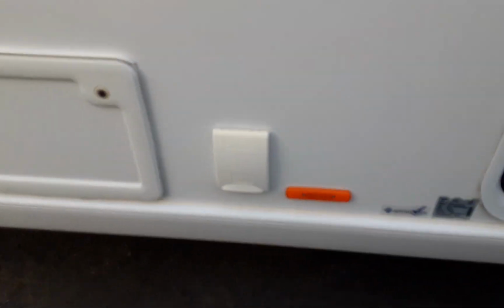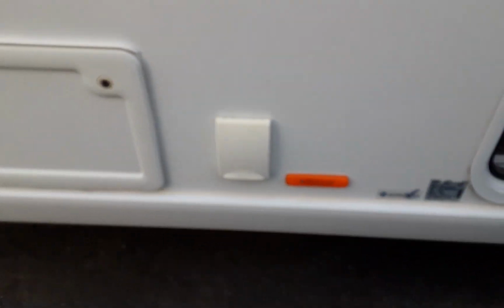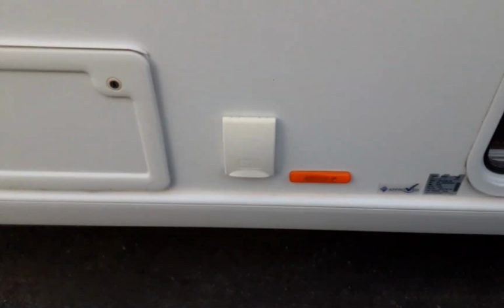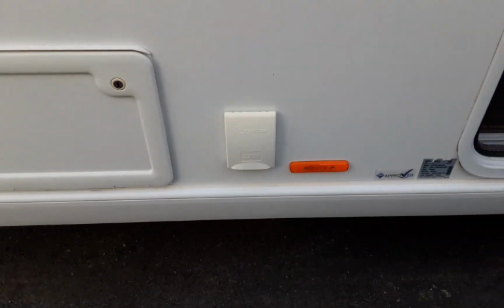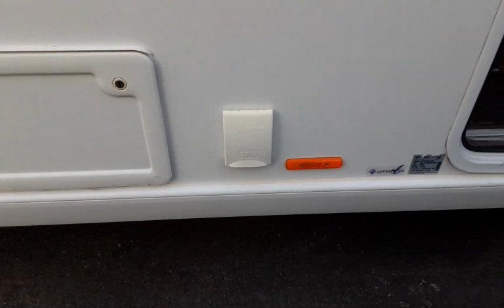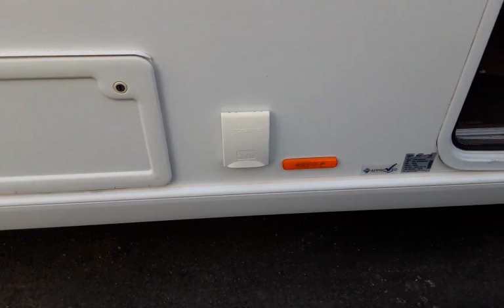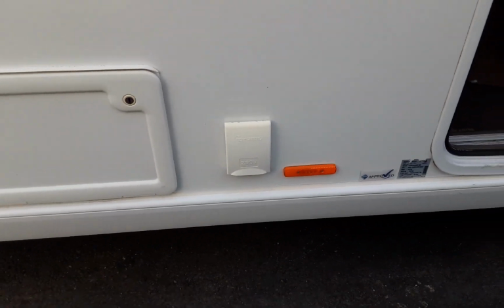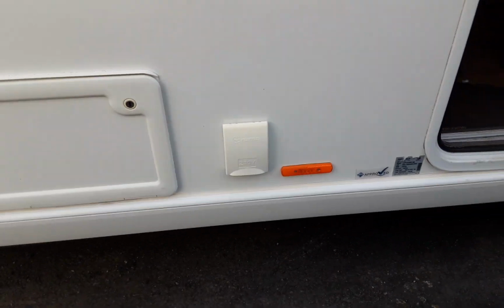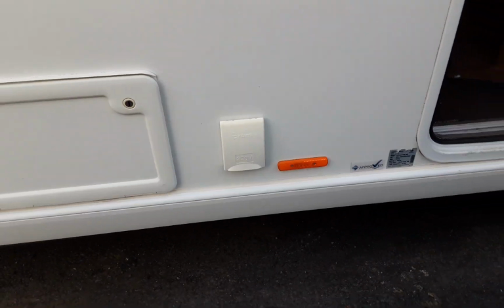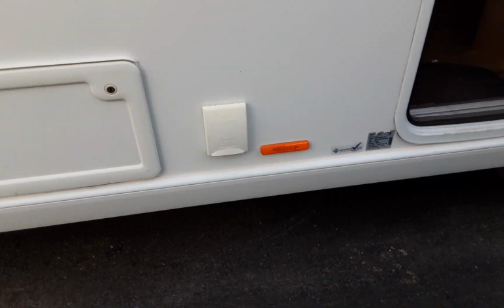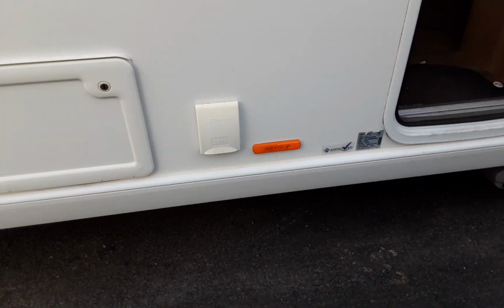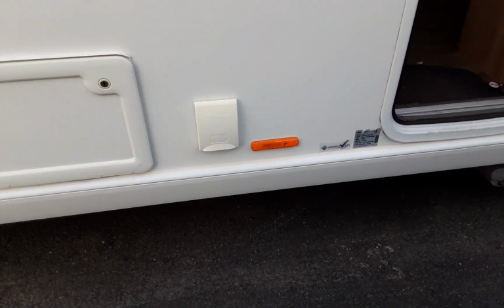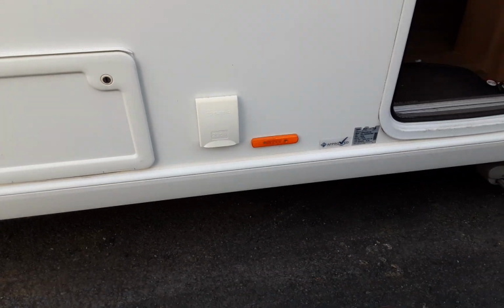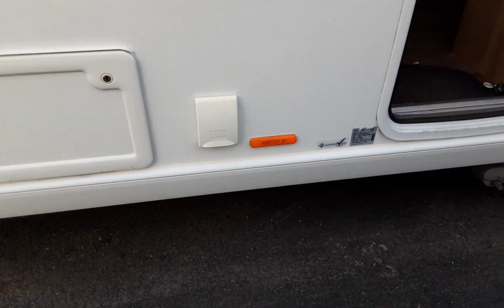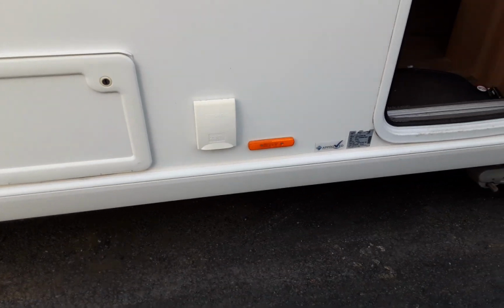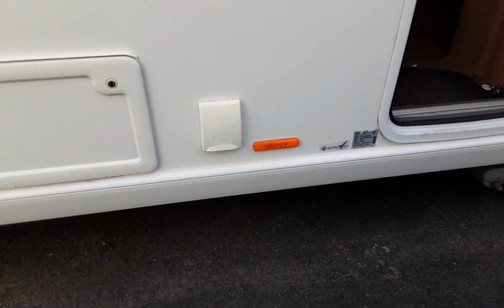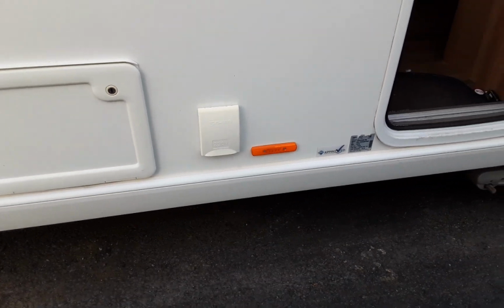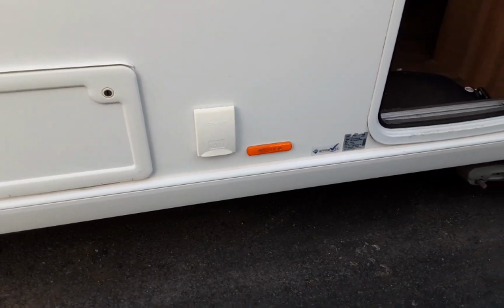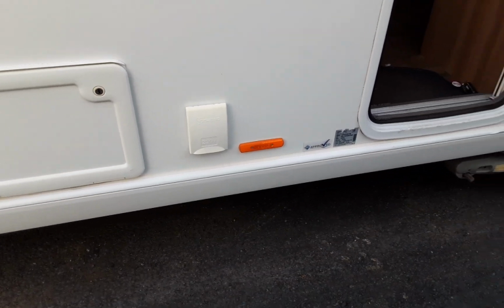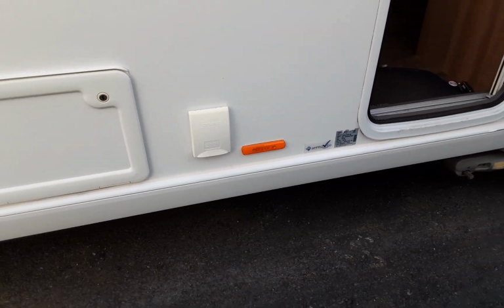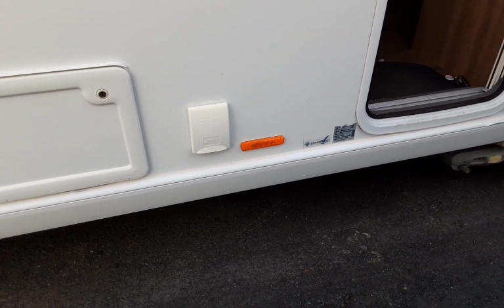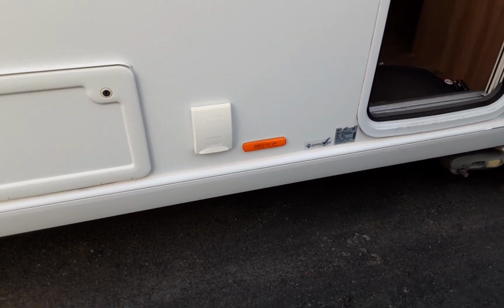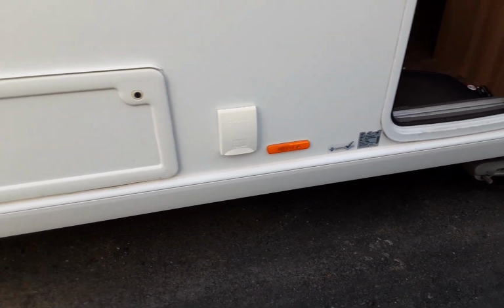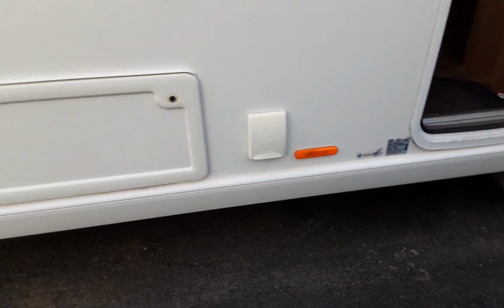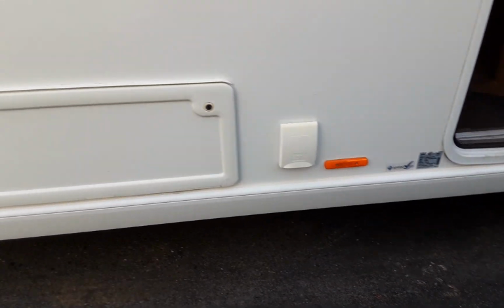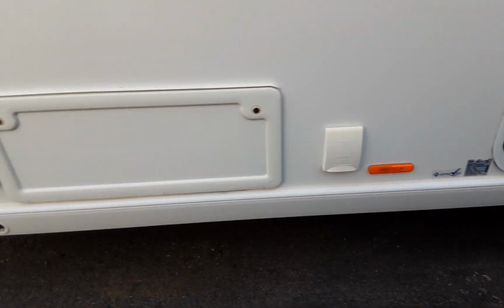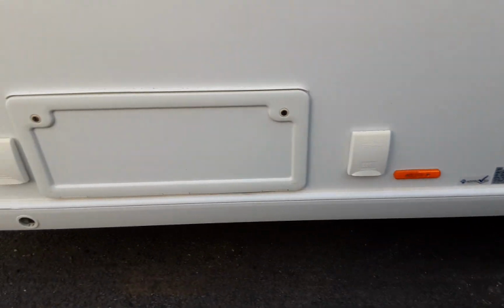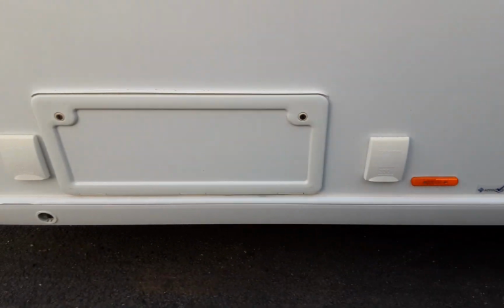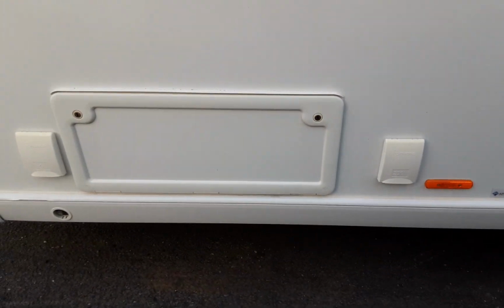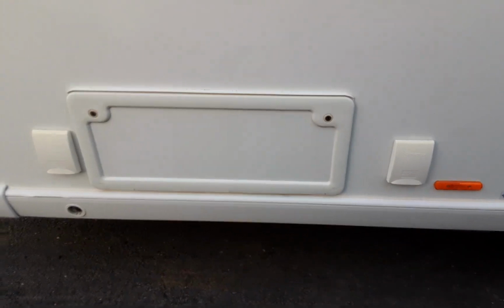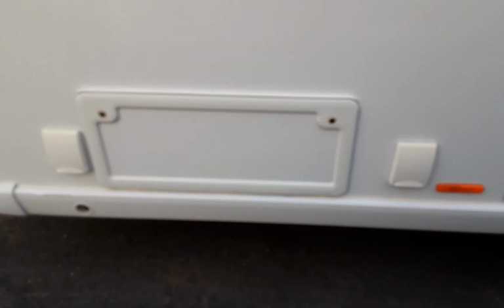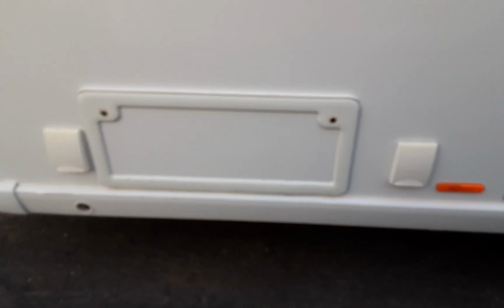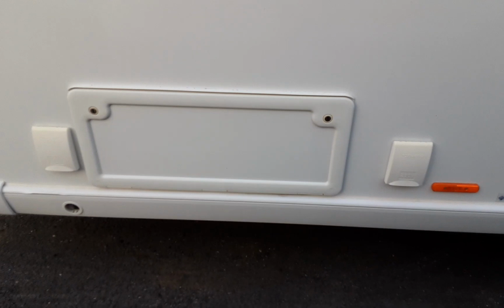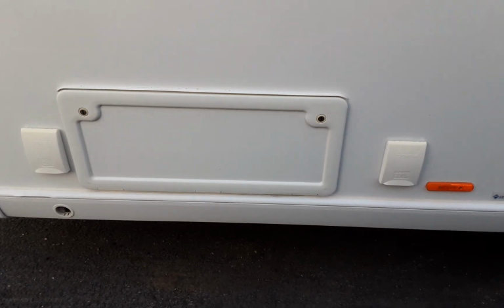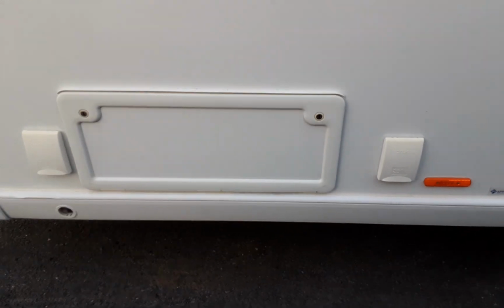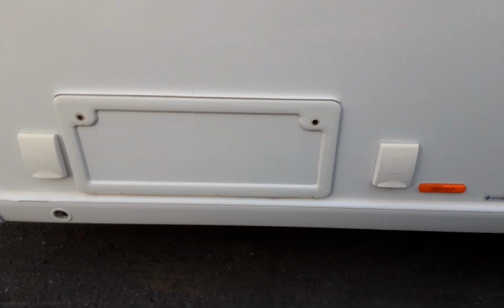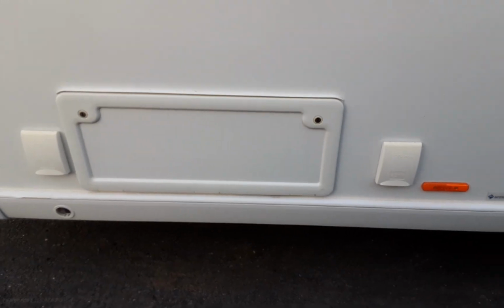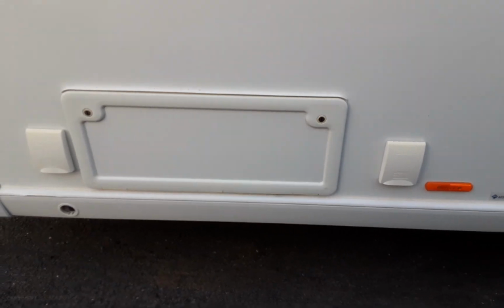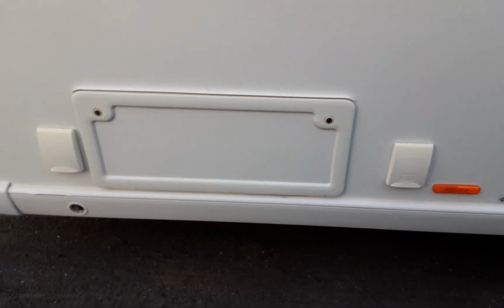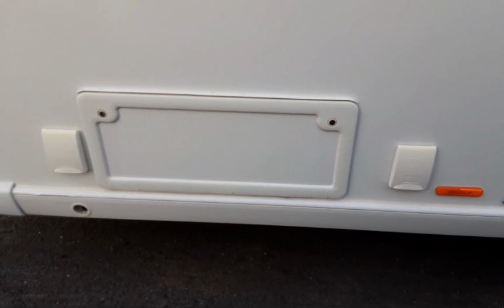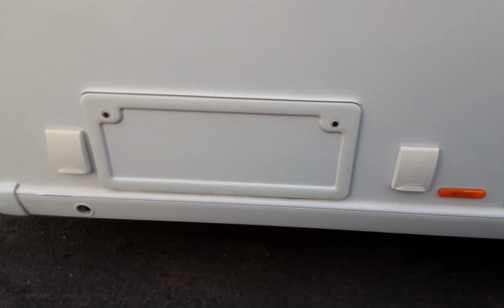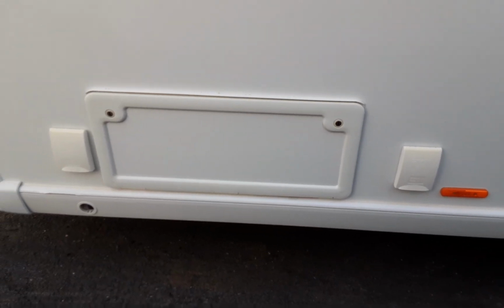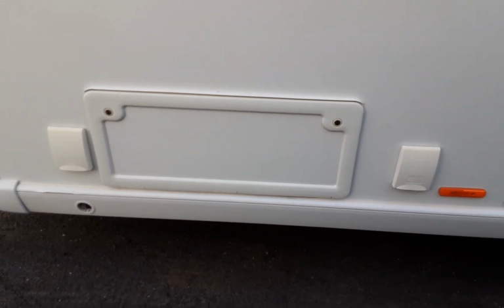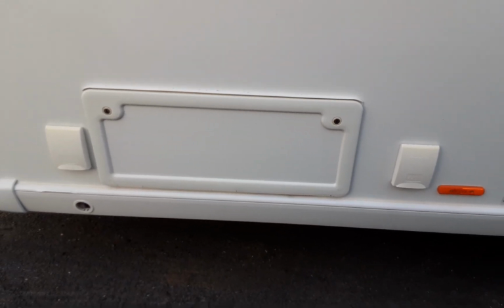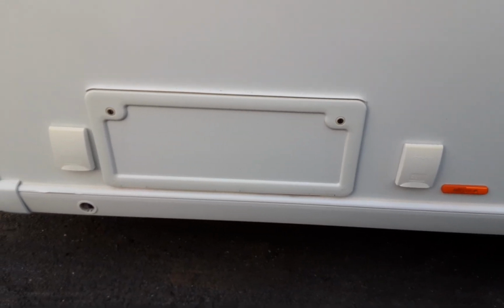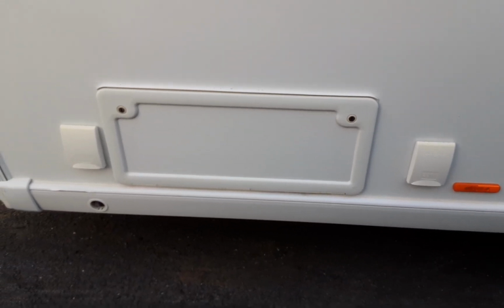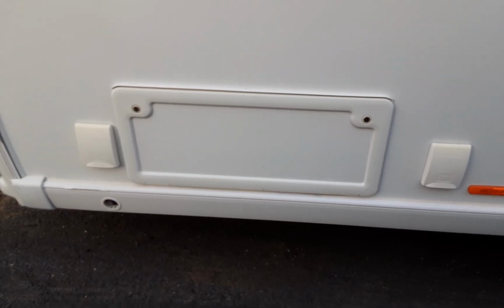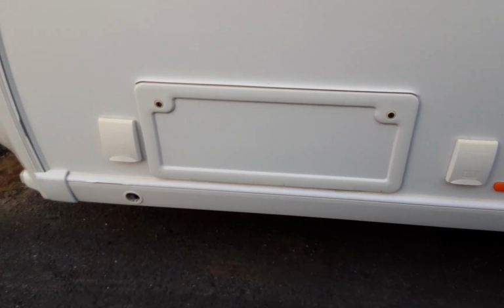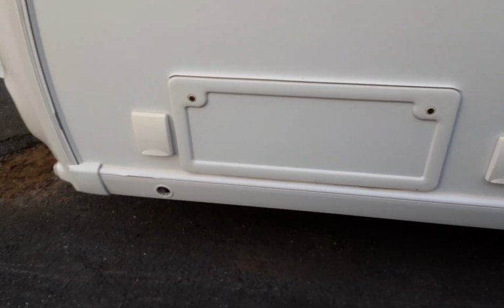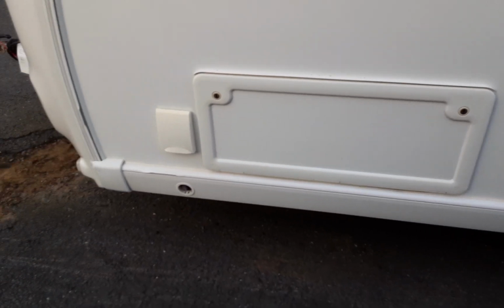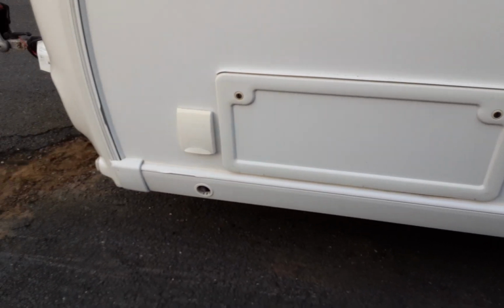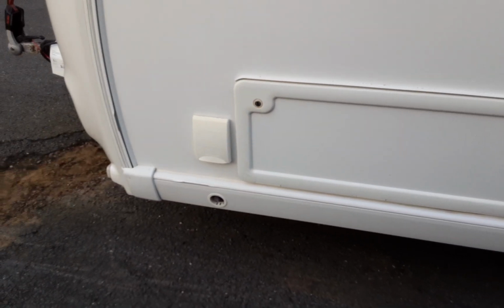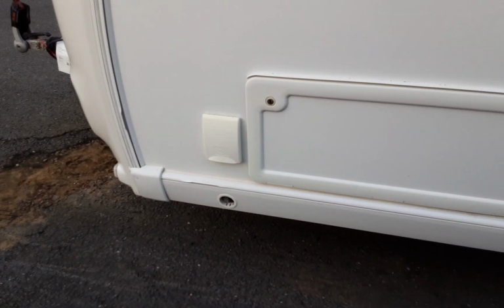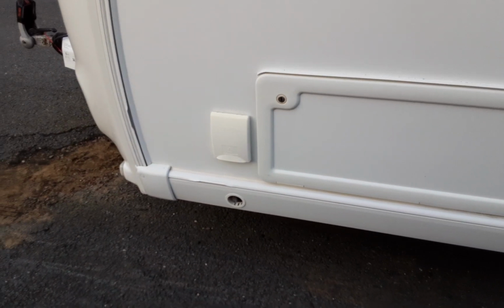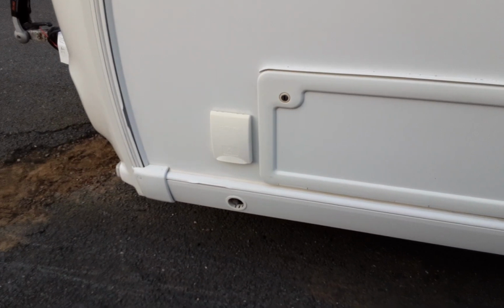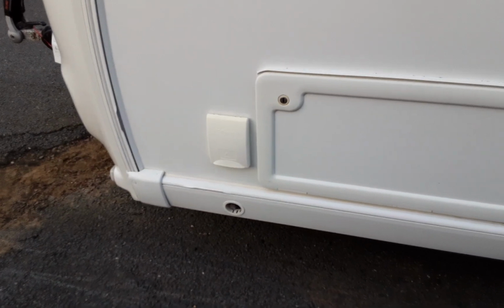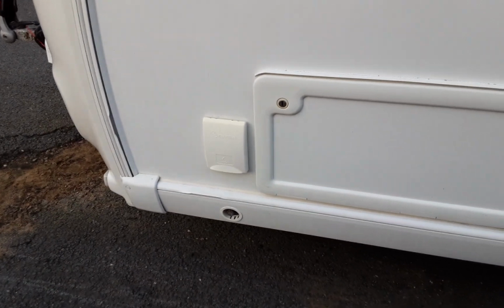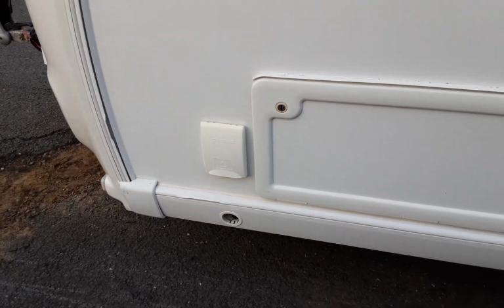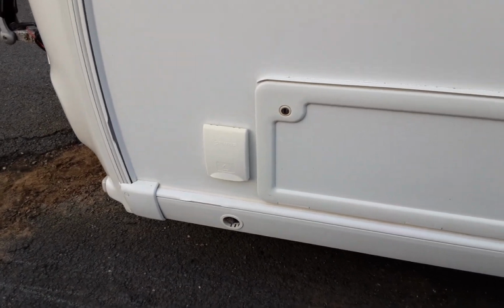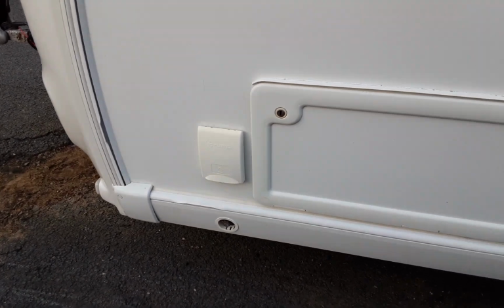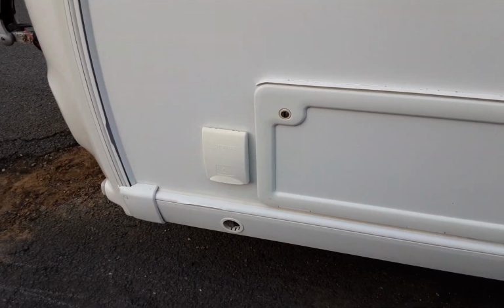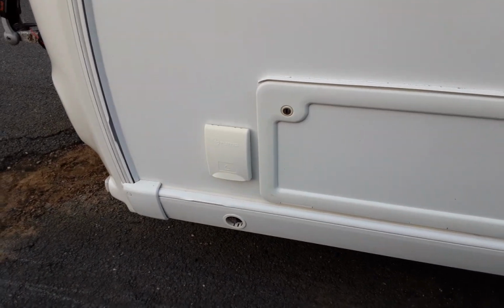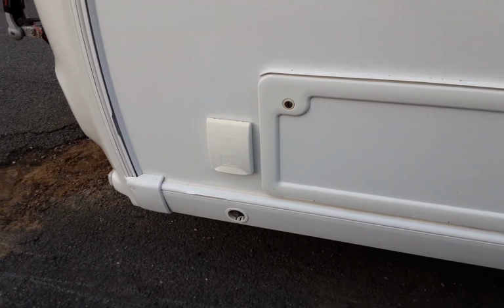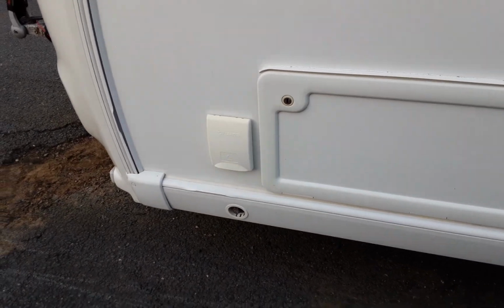There are two 240-volt sockets on the outside of the van so you can have power out to your awning. There's also a storage locker for underneath the front seating area and the barbecue gas point.